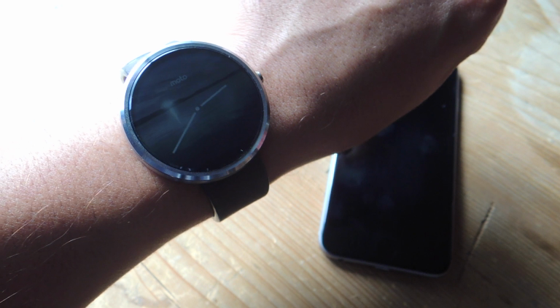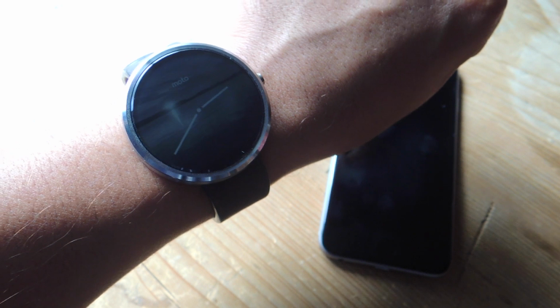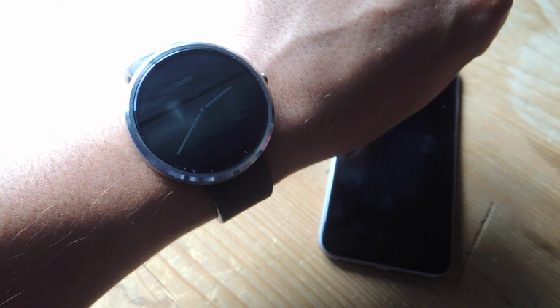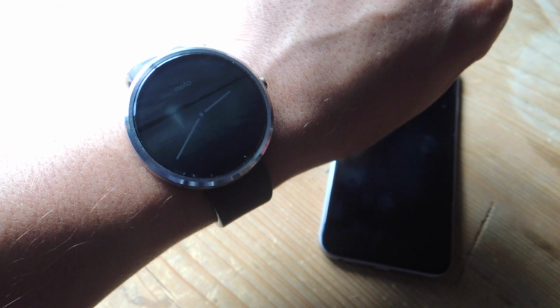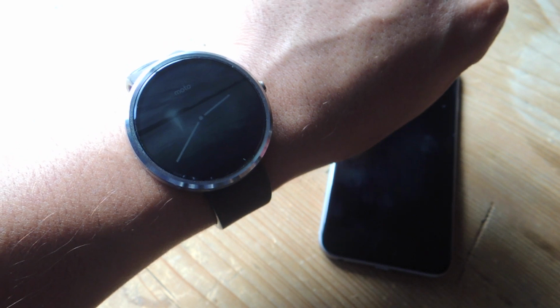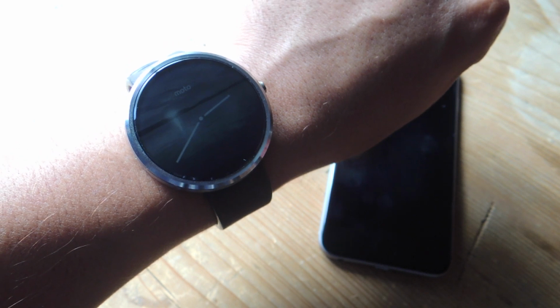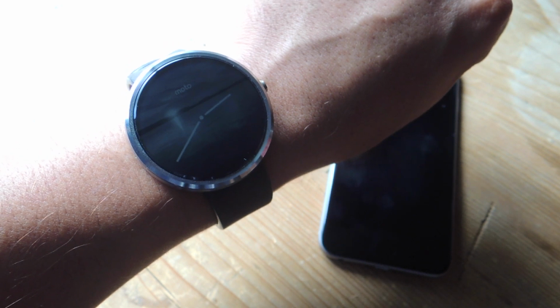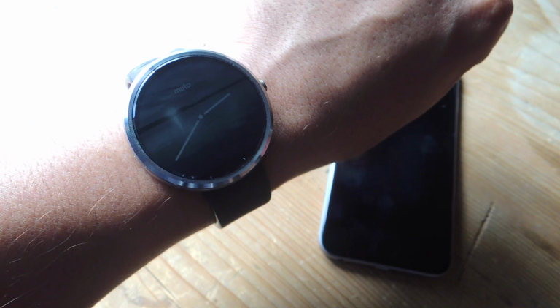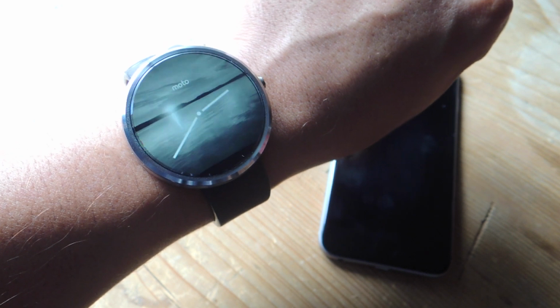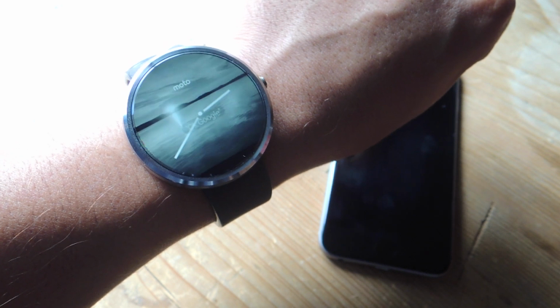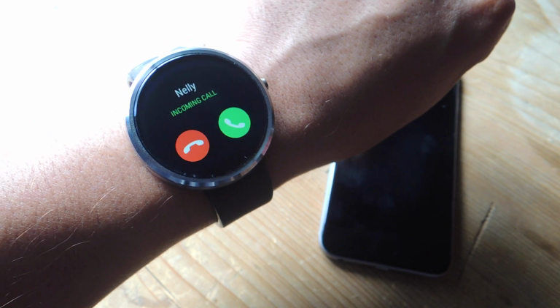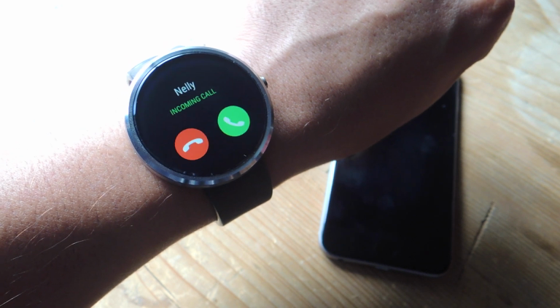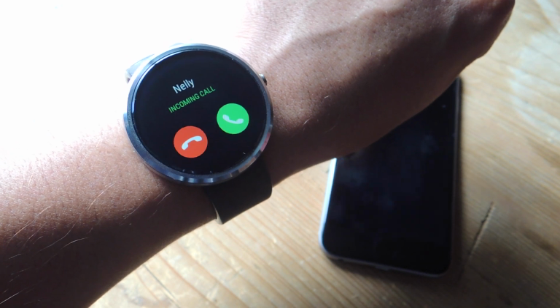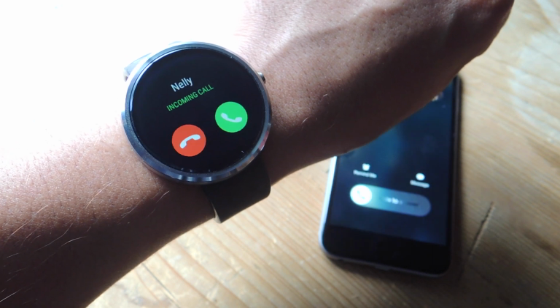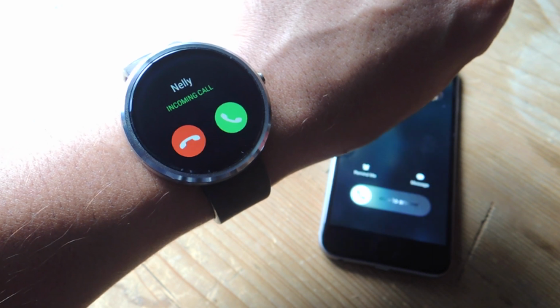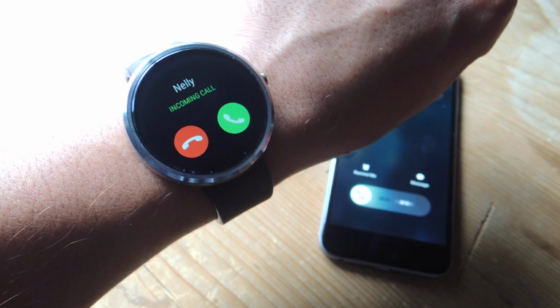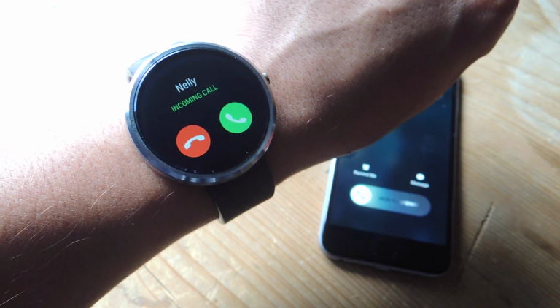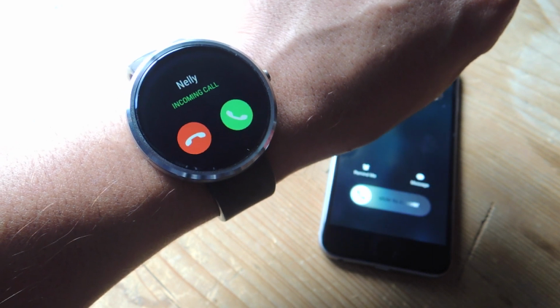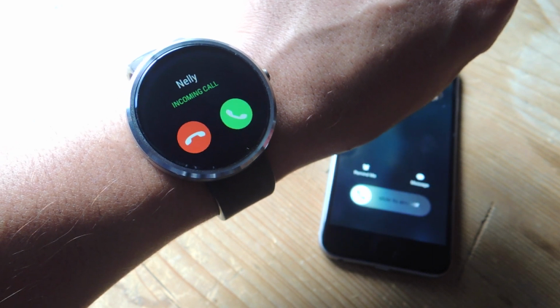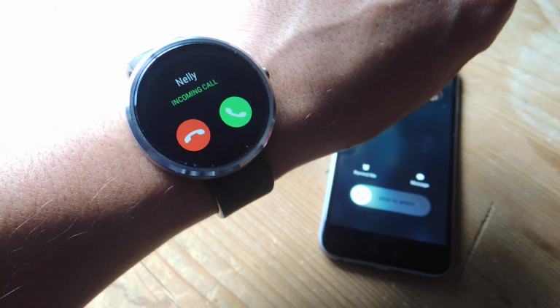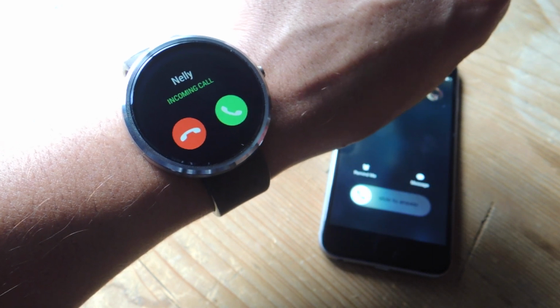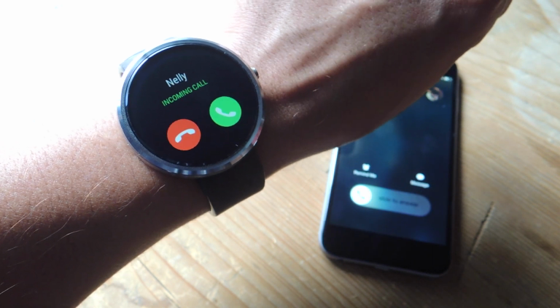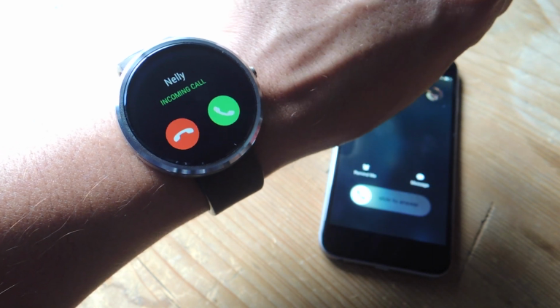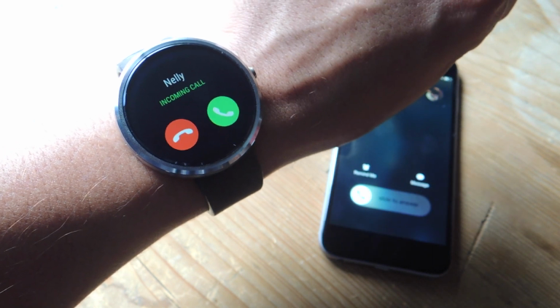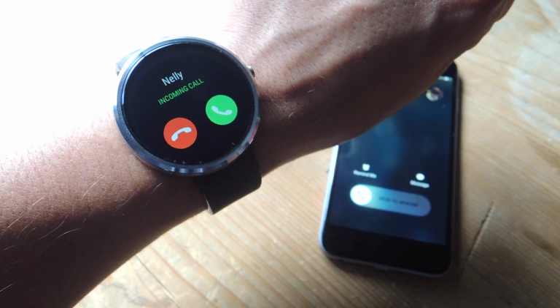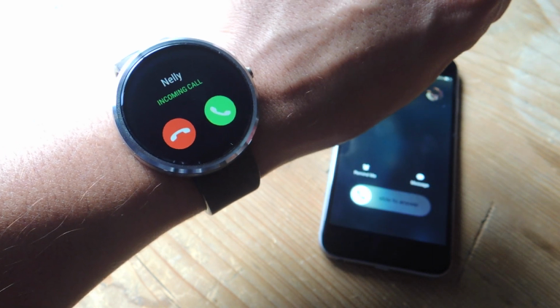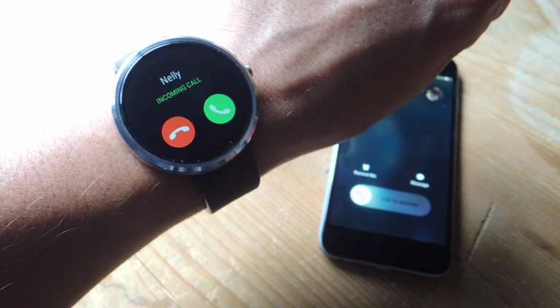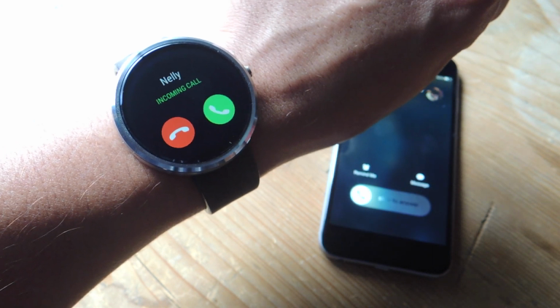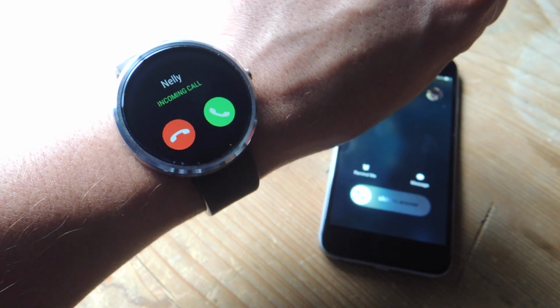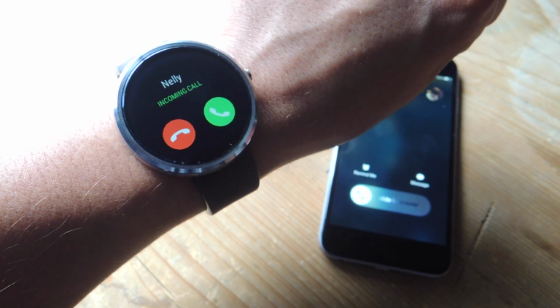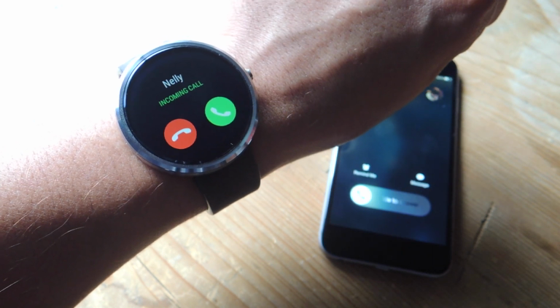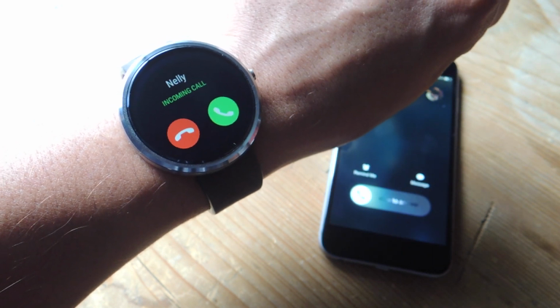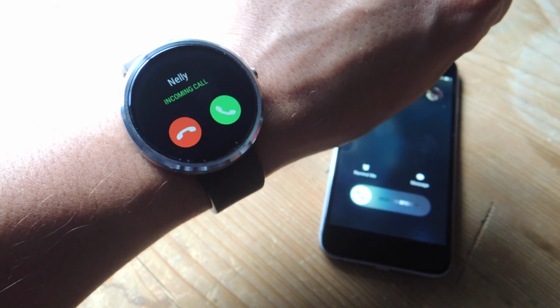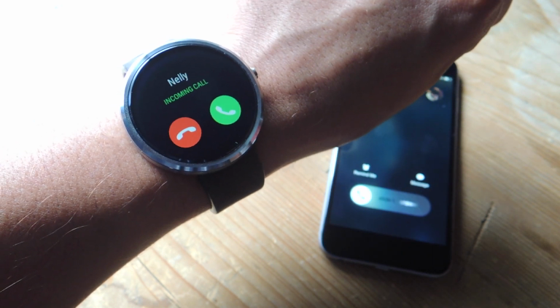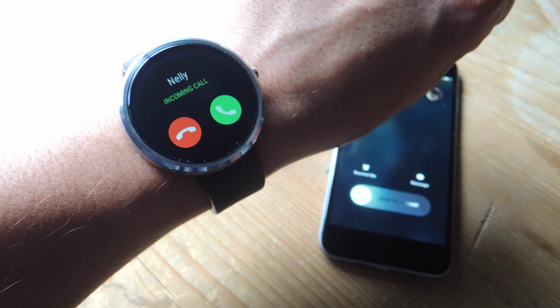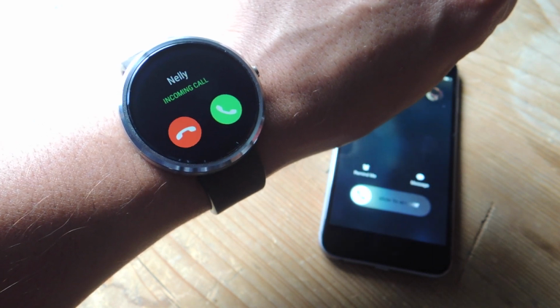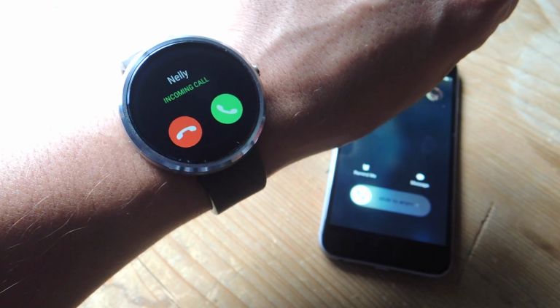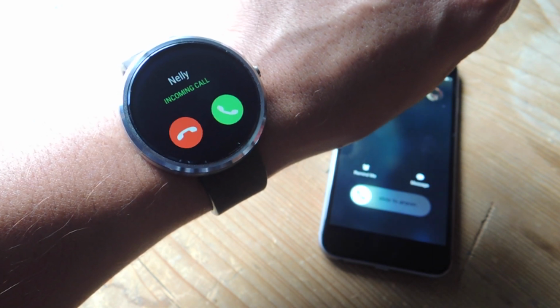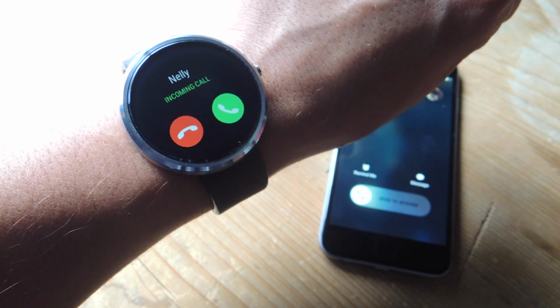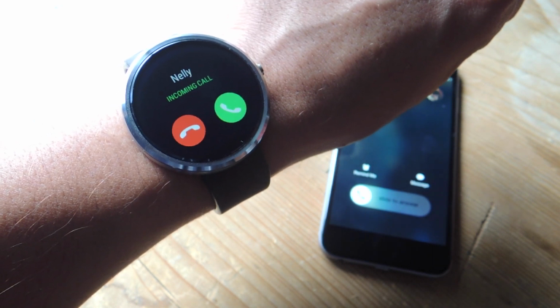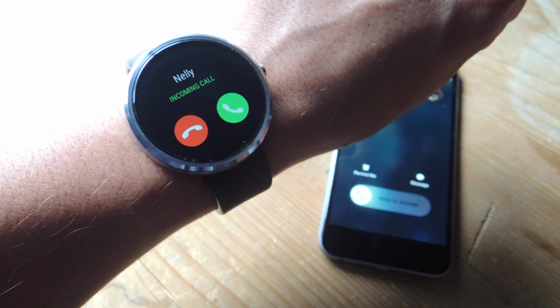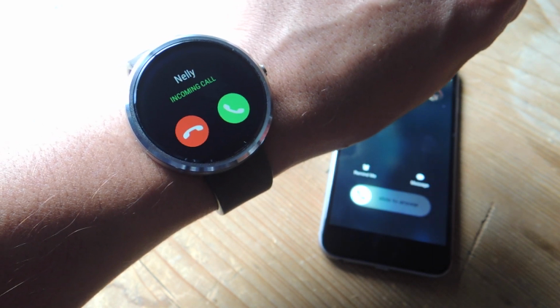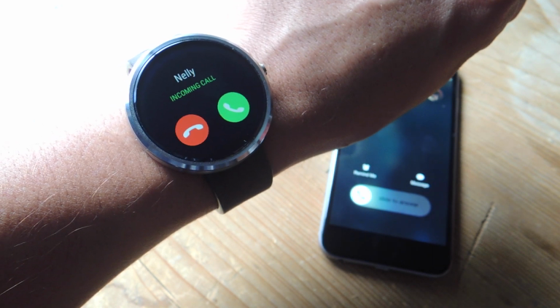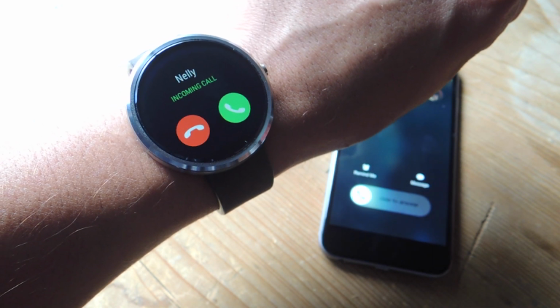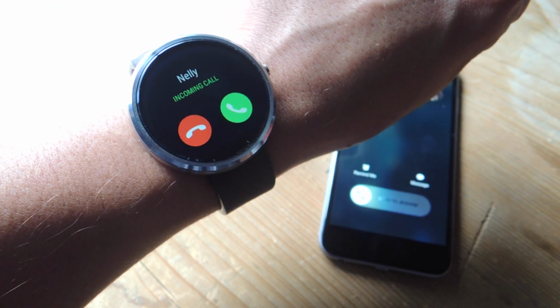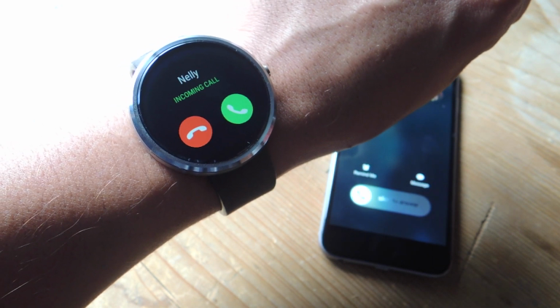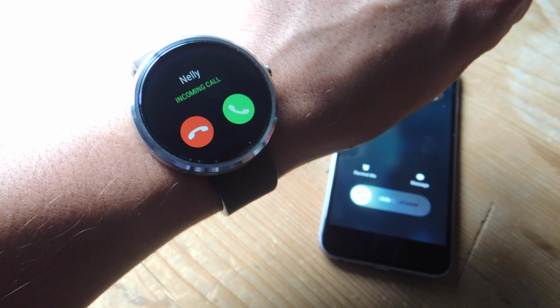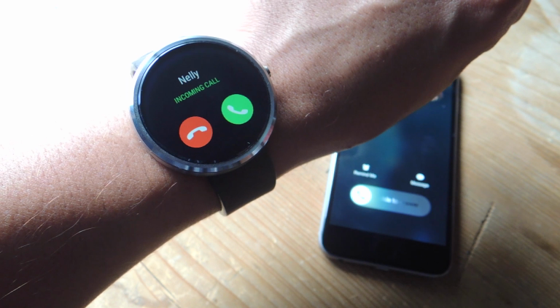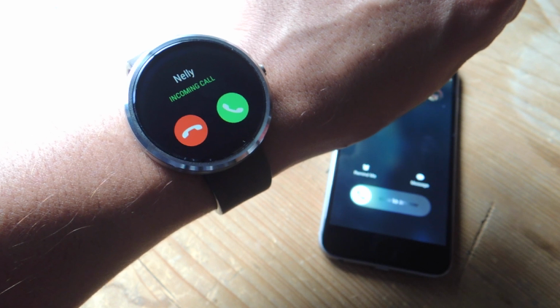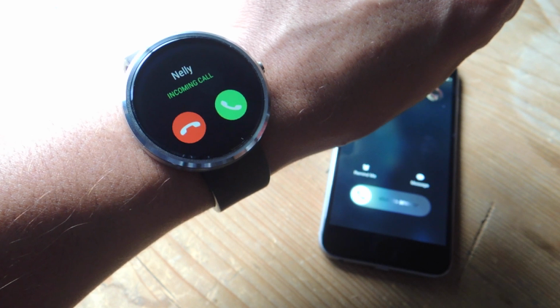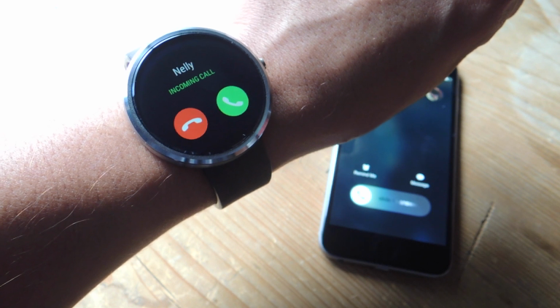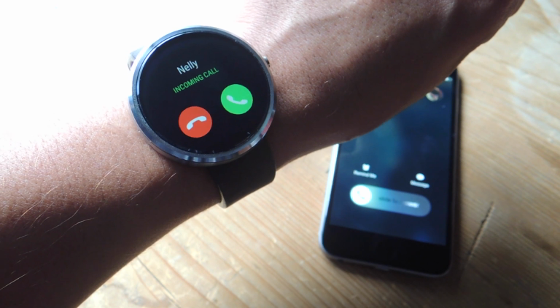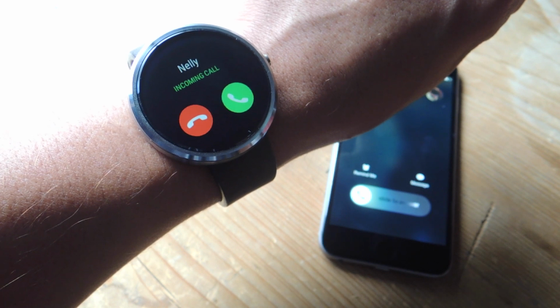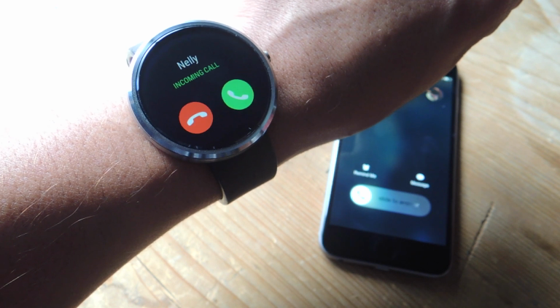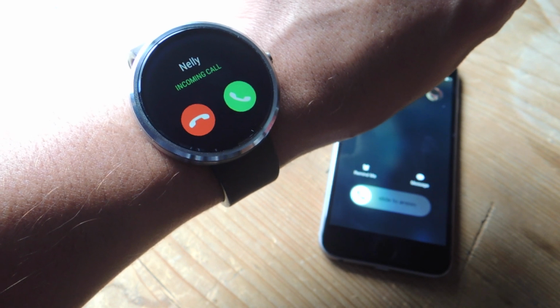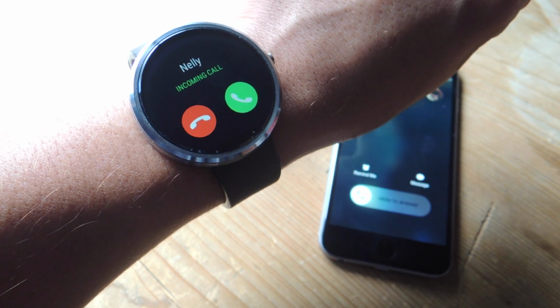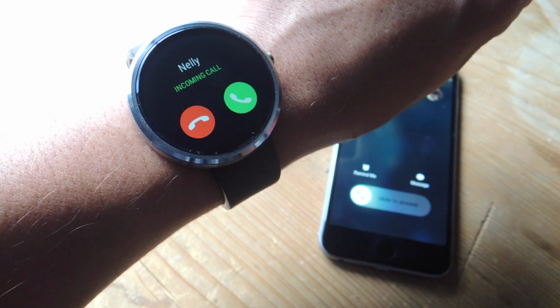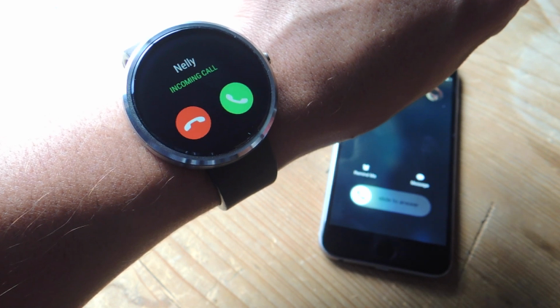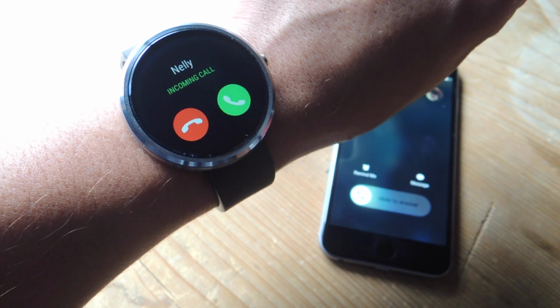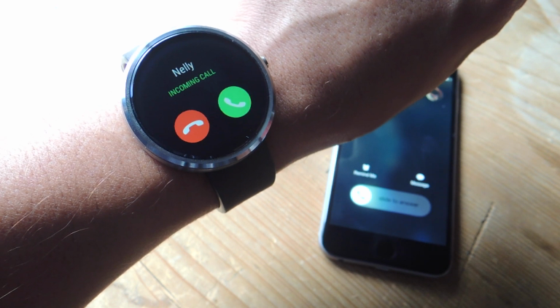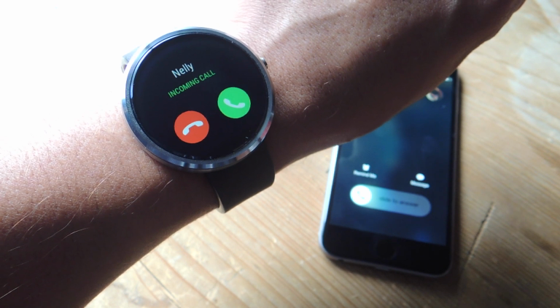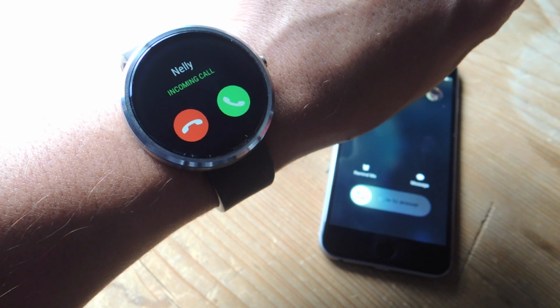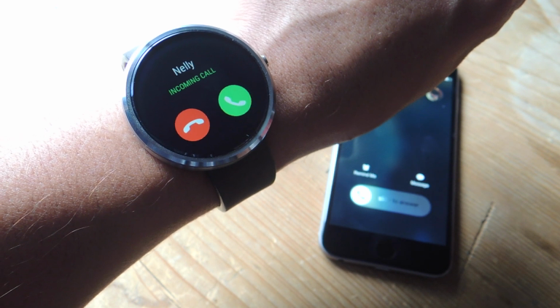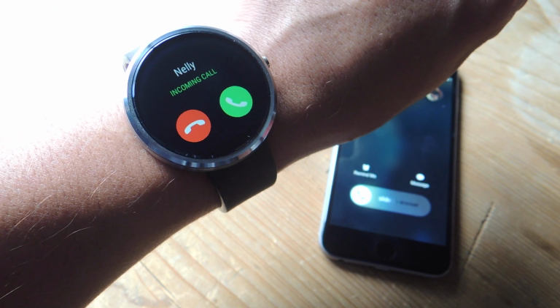What's up guys, it's Neil here with Gadget Hacks and today I'm going to show you how to connect your Moto 360 to your iPhone or iPad.